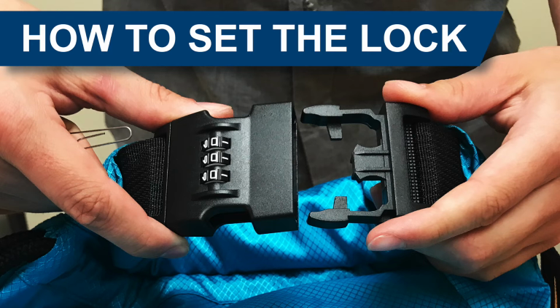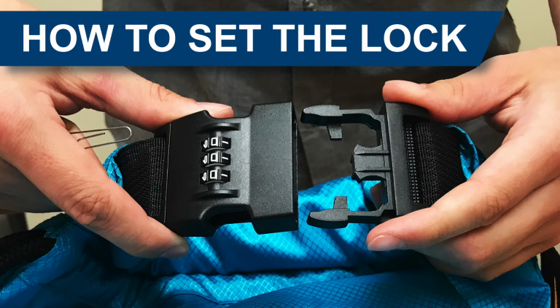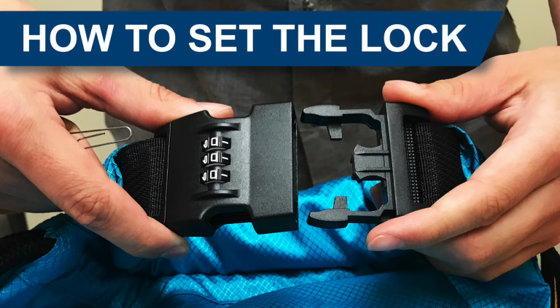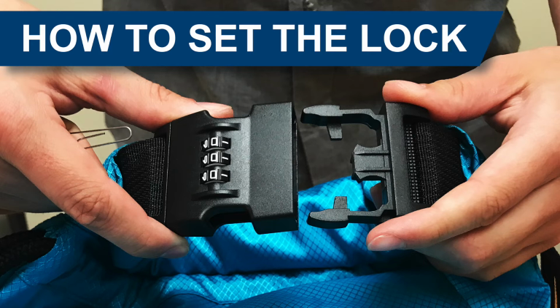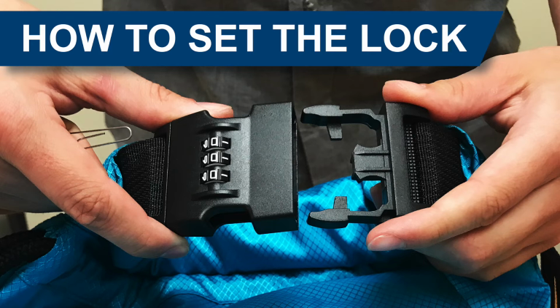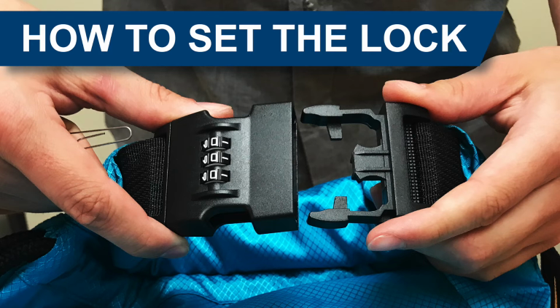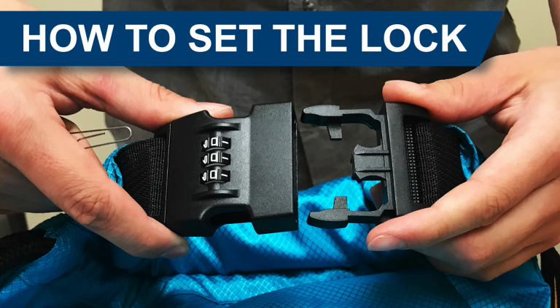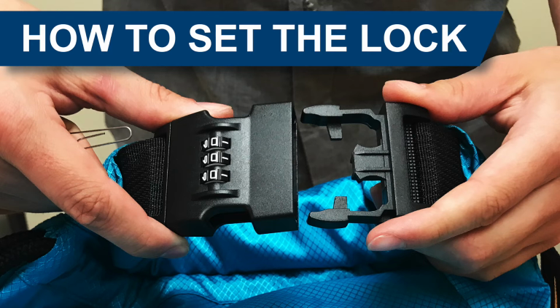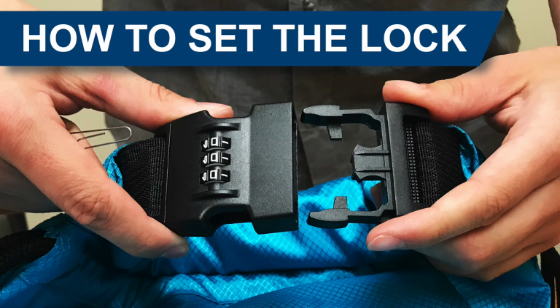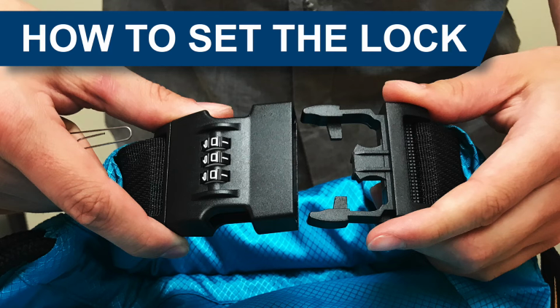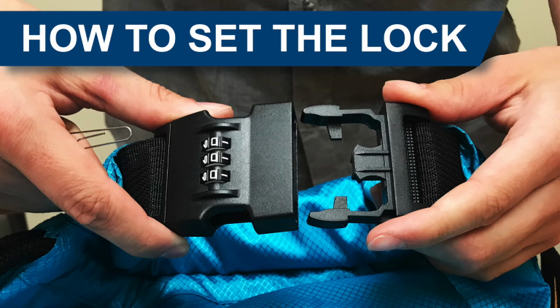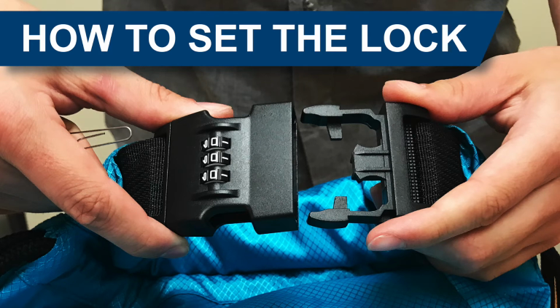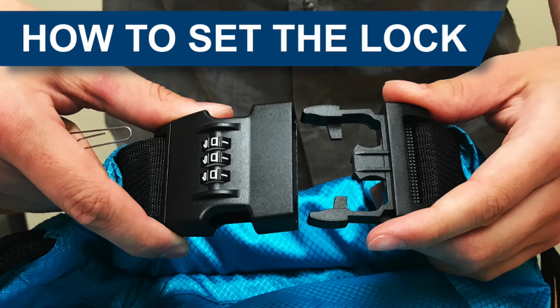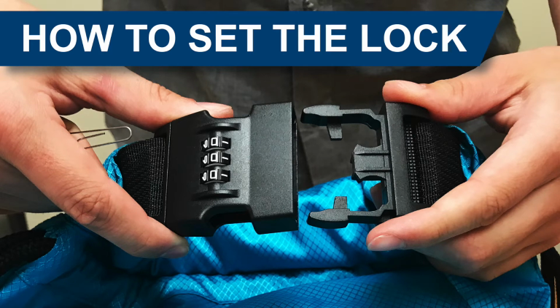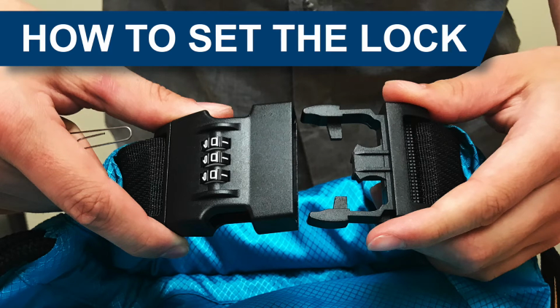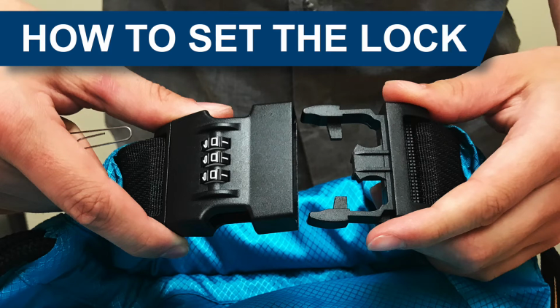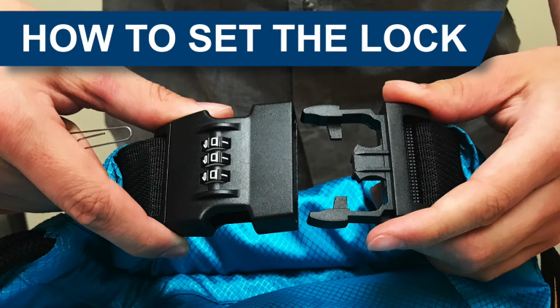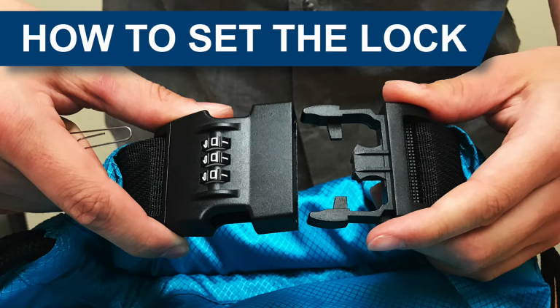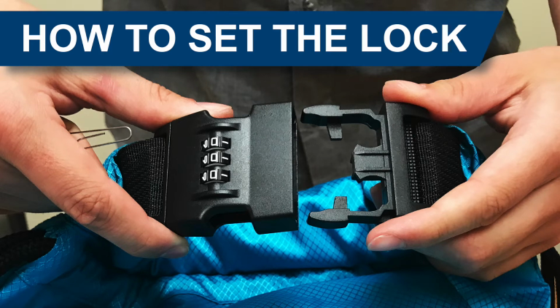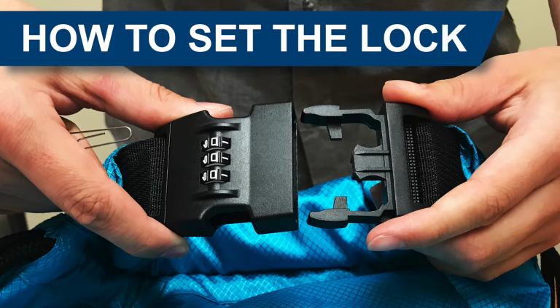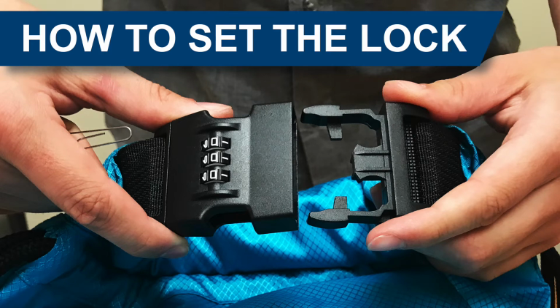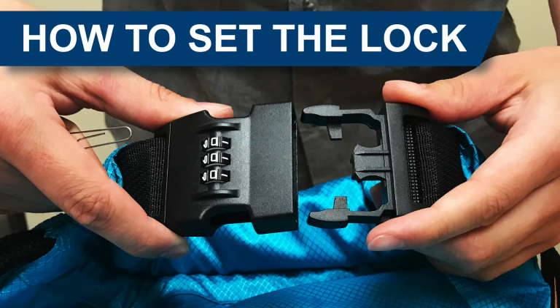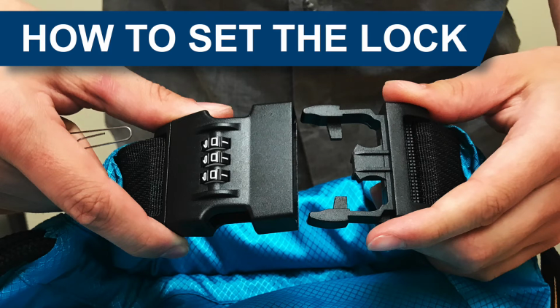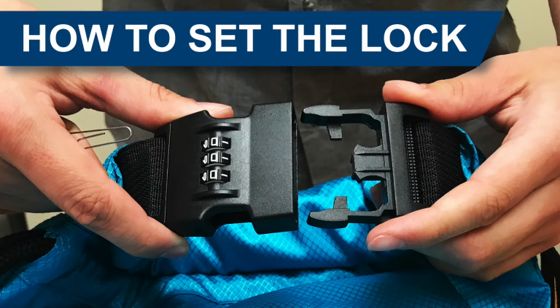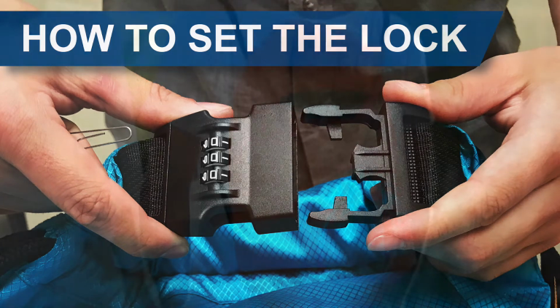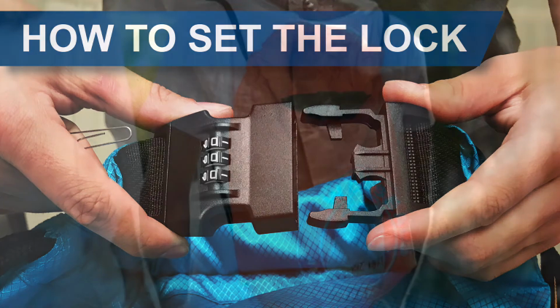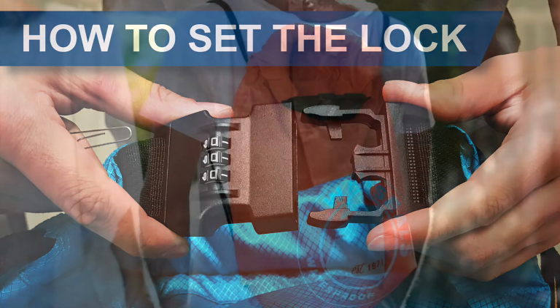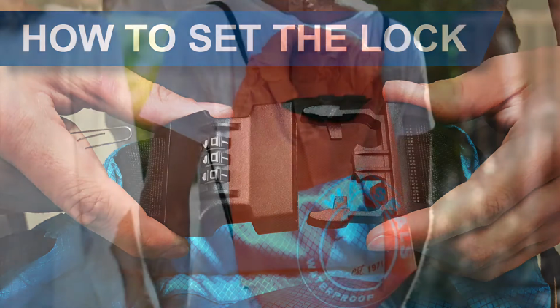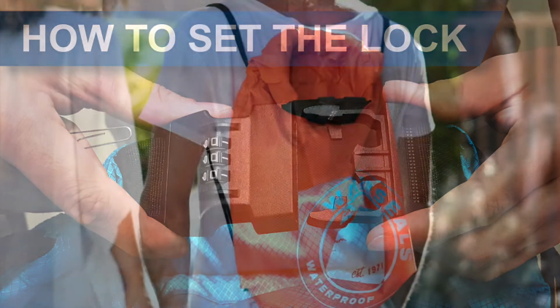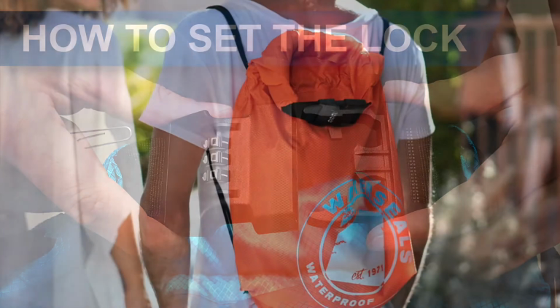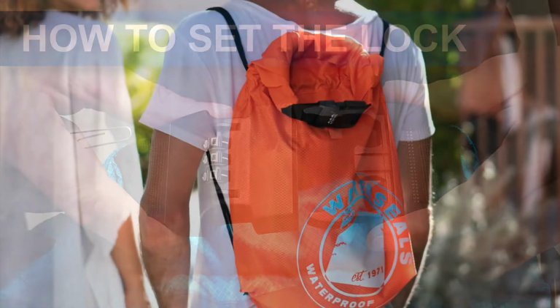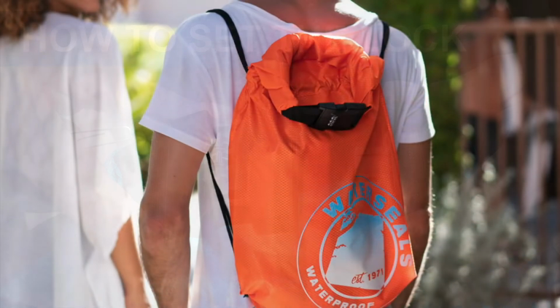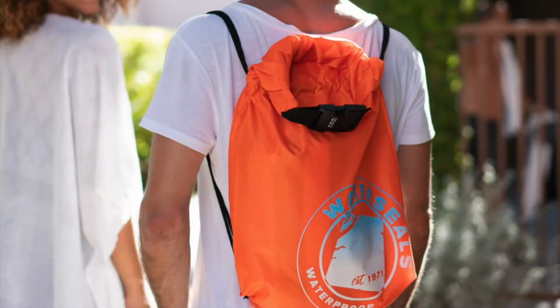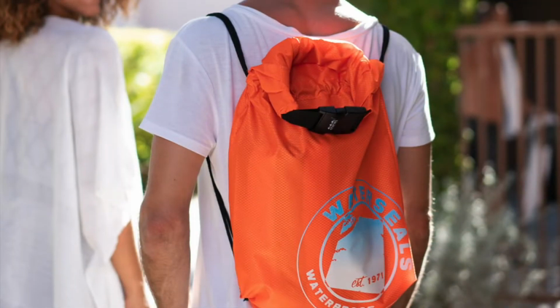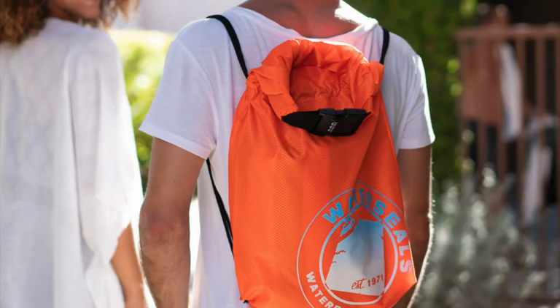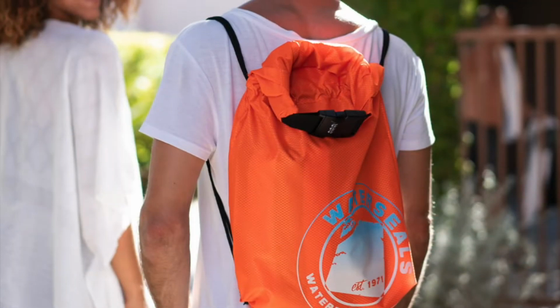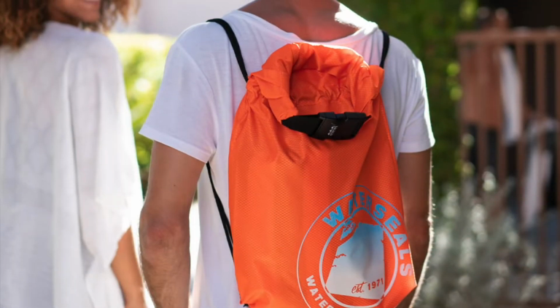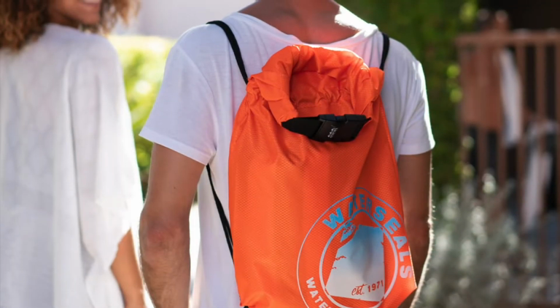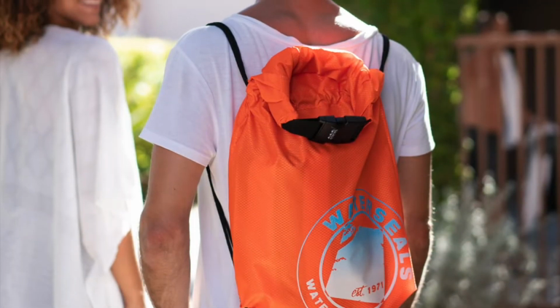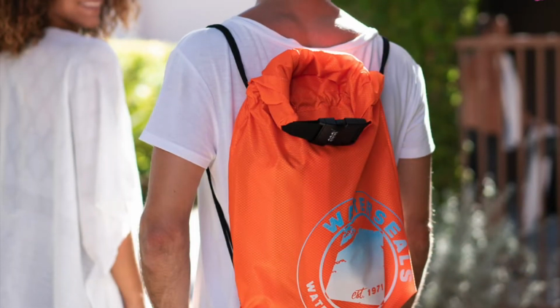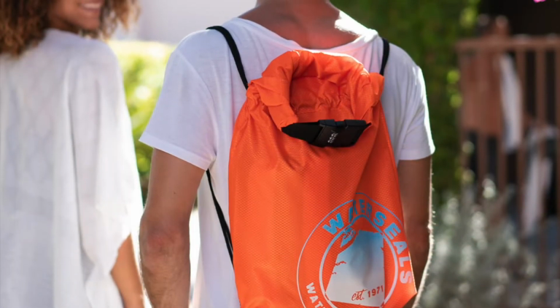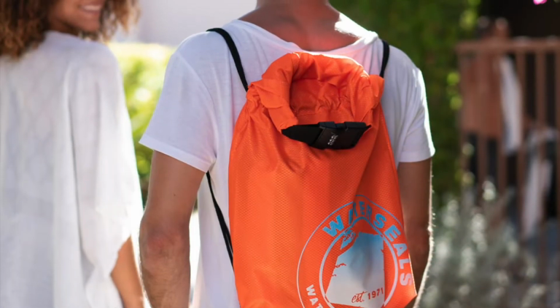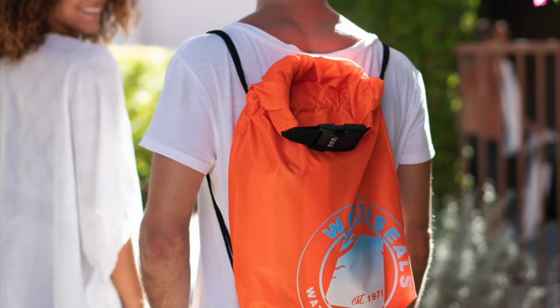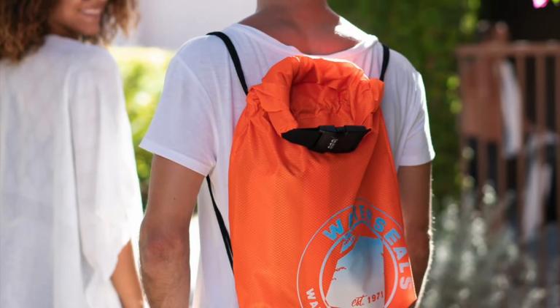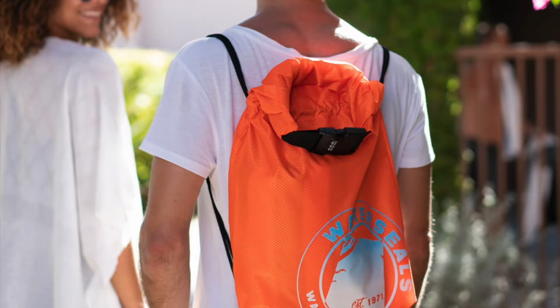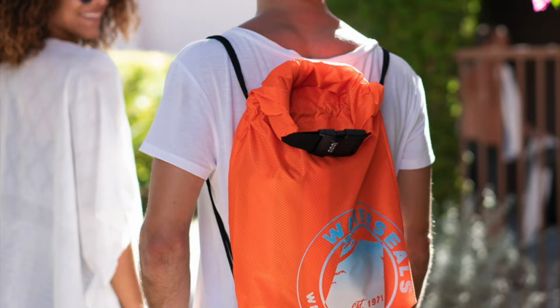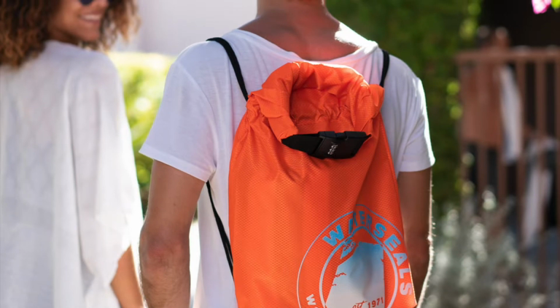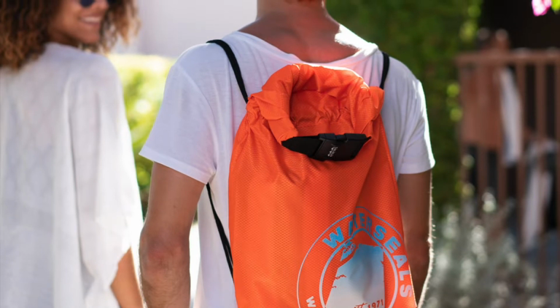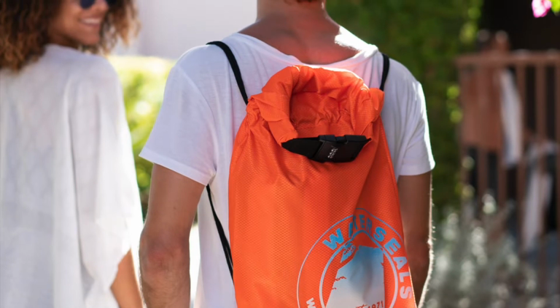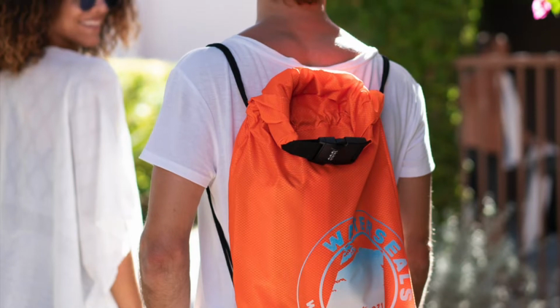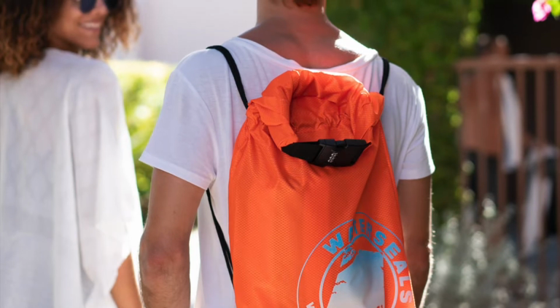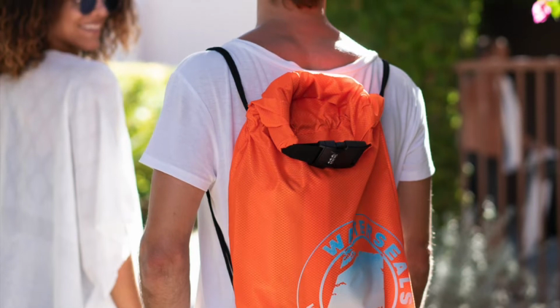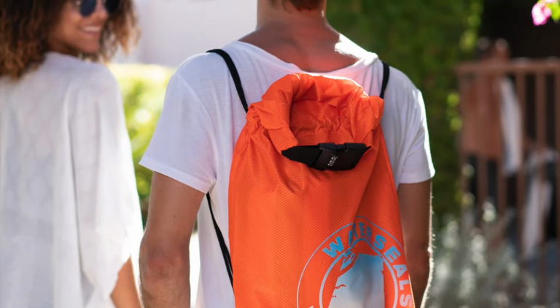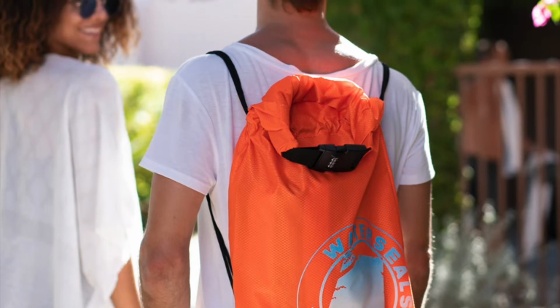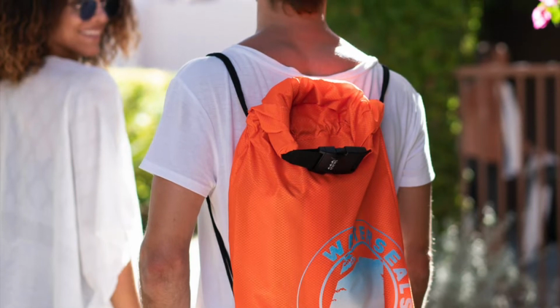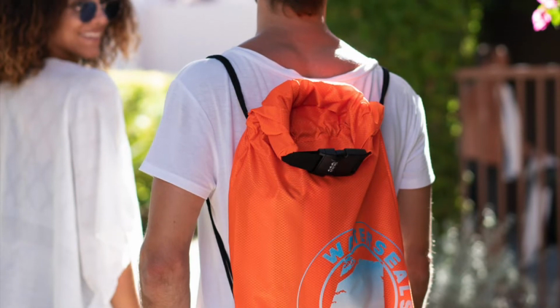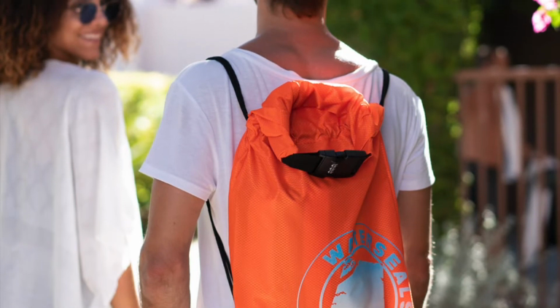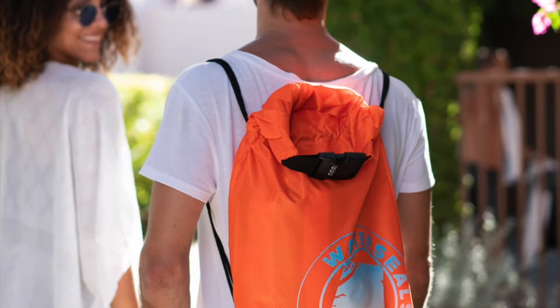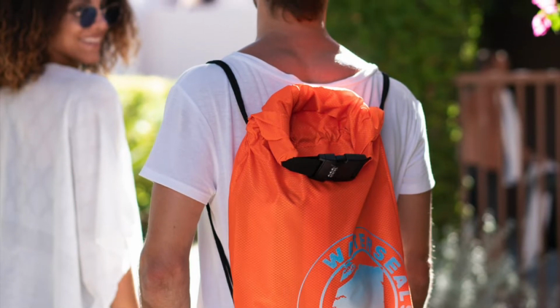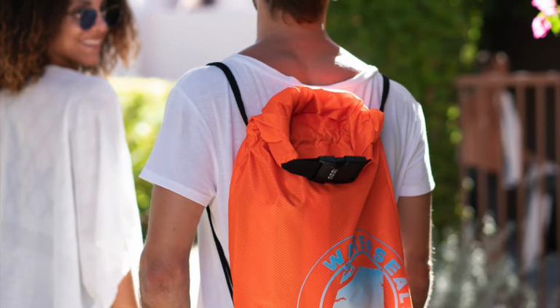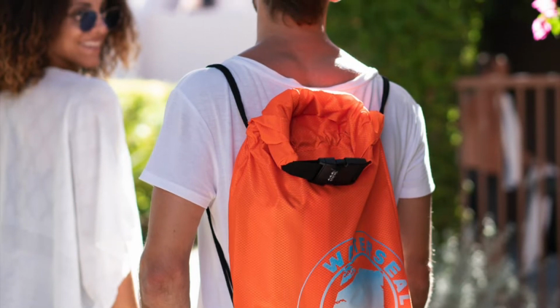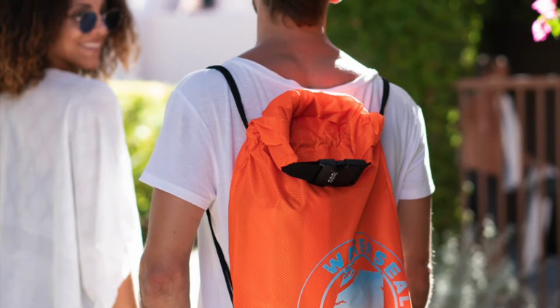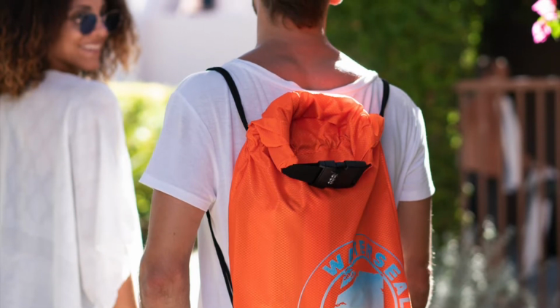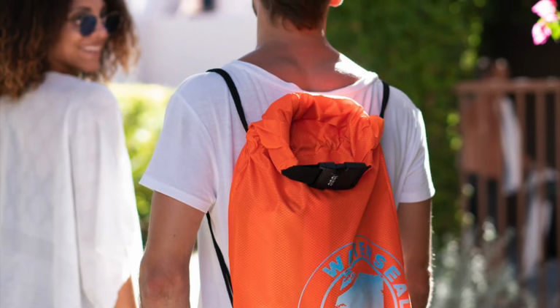This video will show you how to set your personal lock combination for the WaterSeal's water-resistant SecuraLock backpack or drawstring cinch bag.